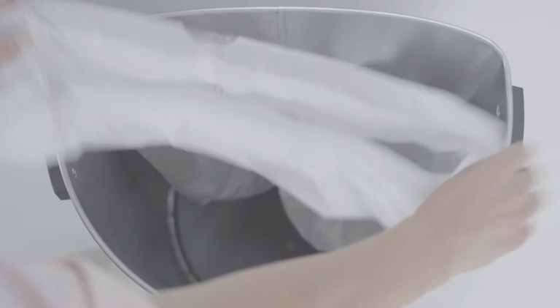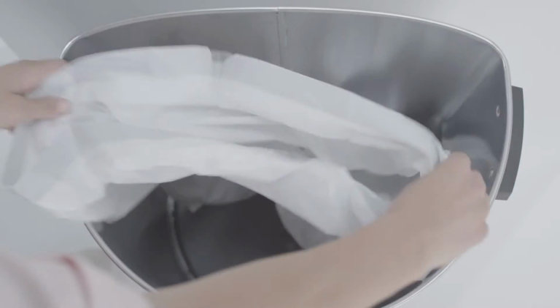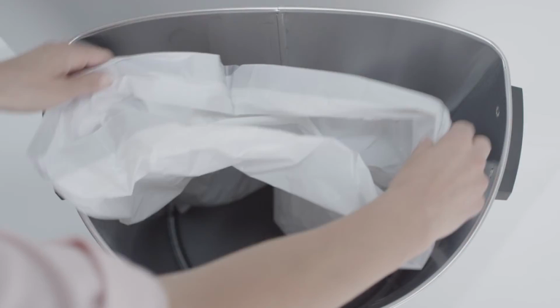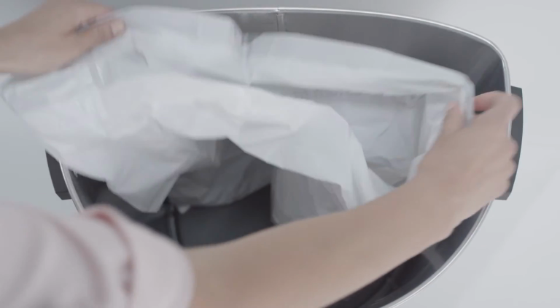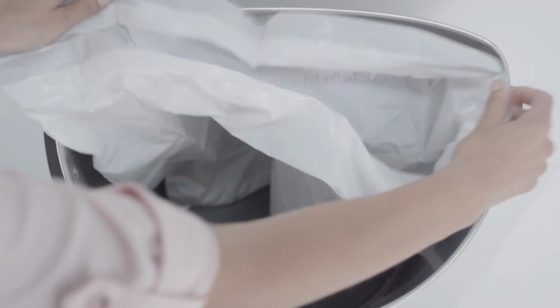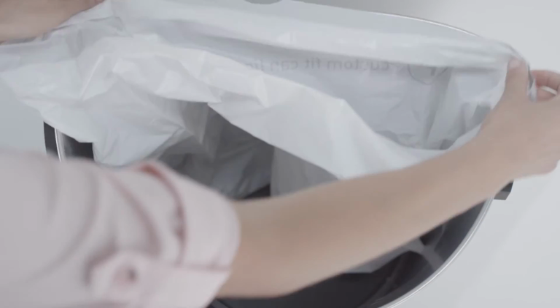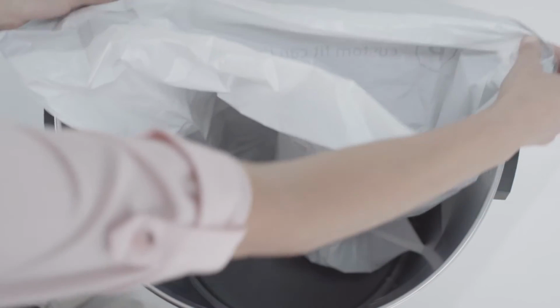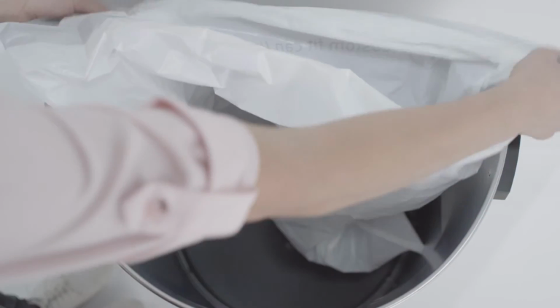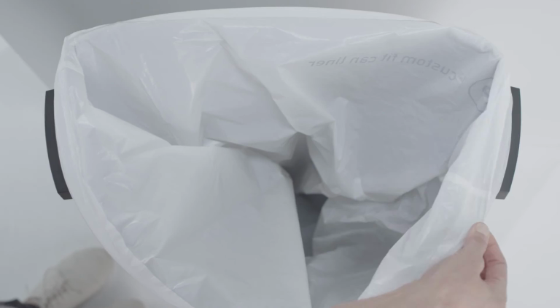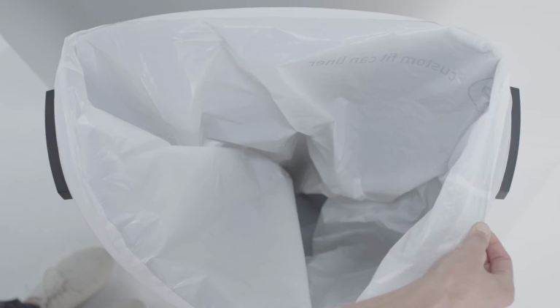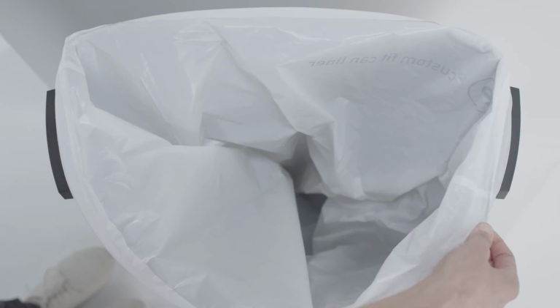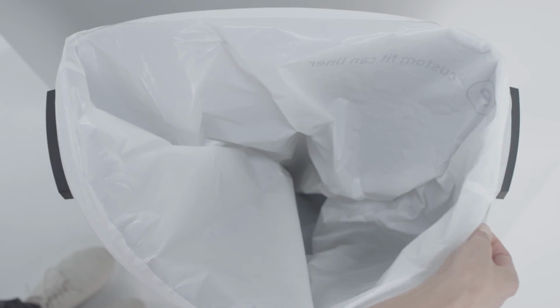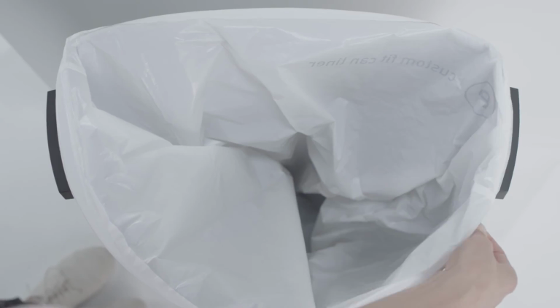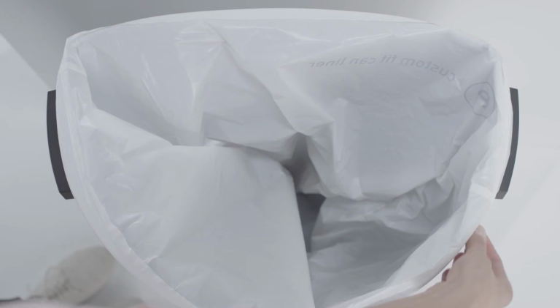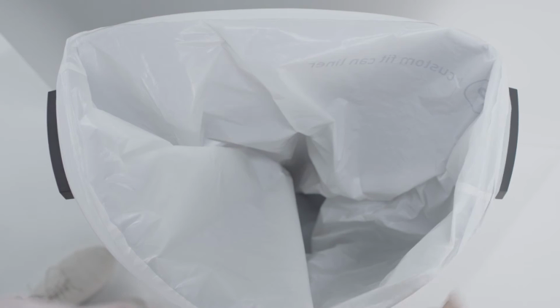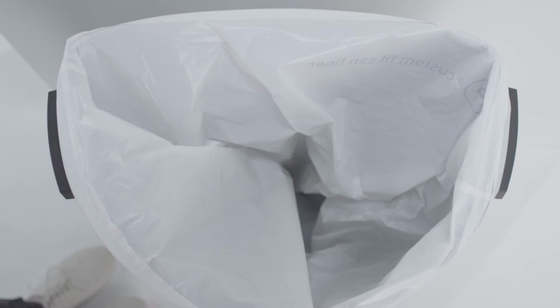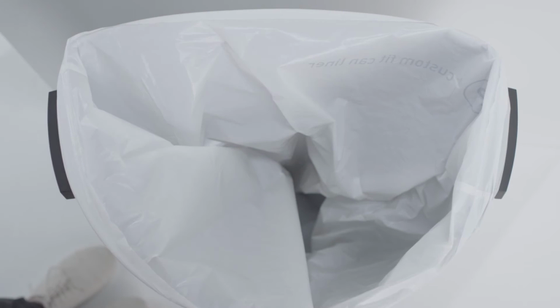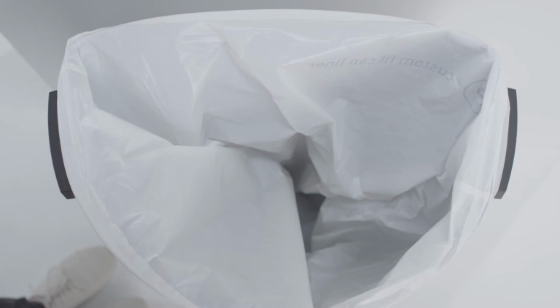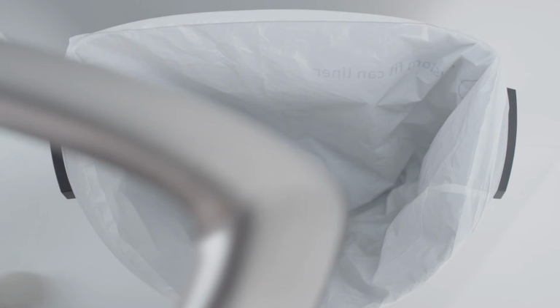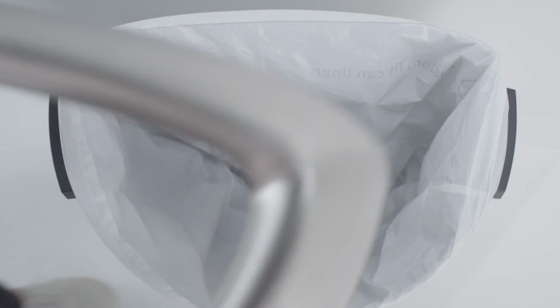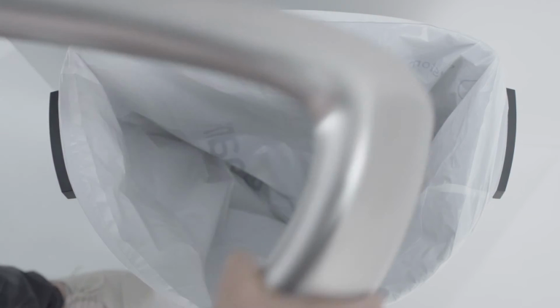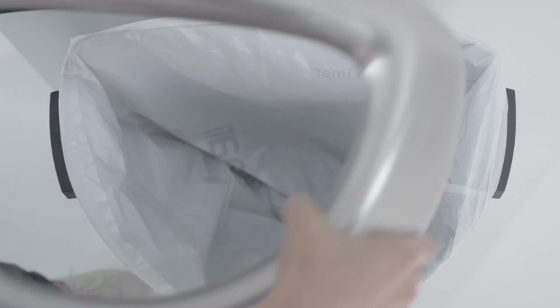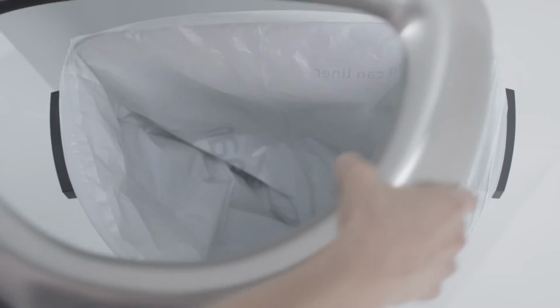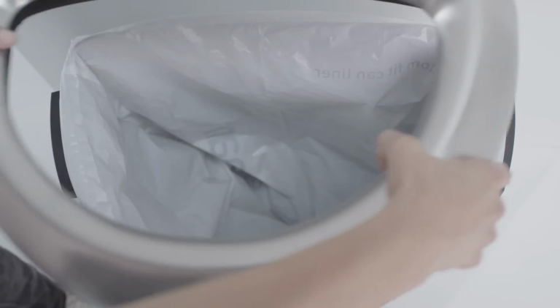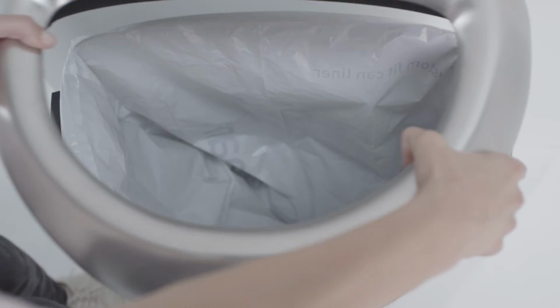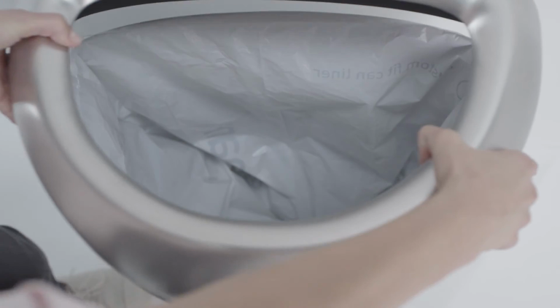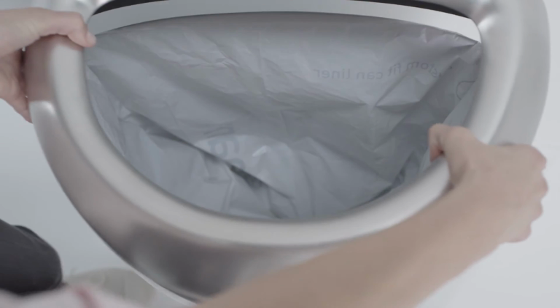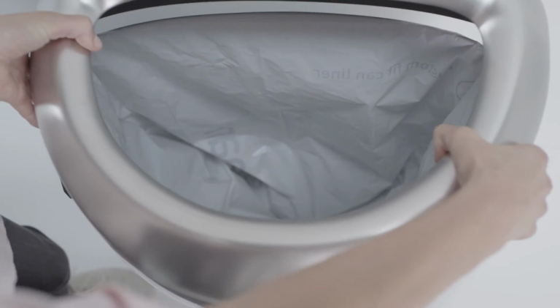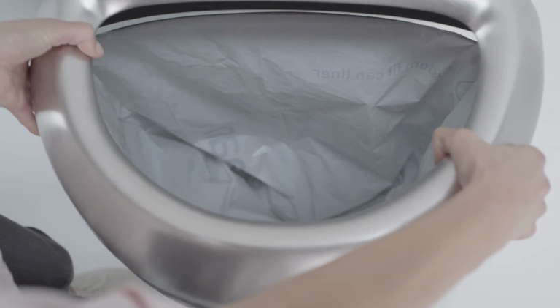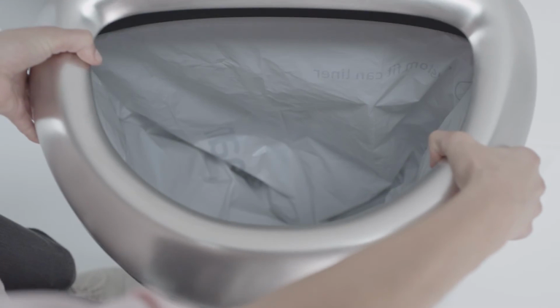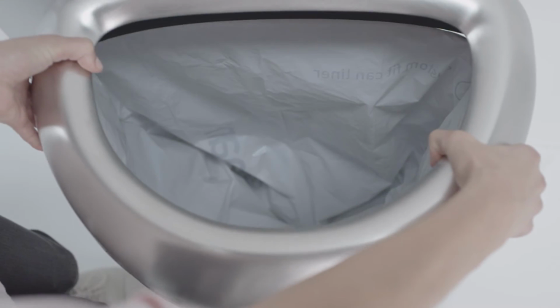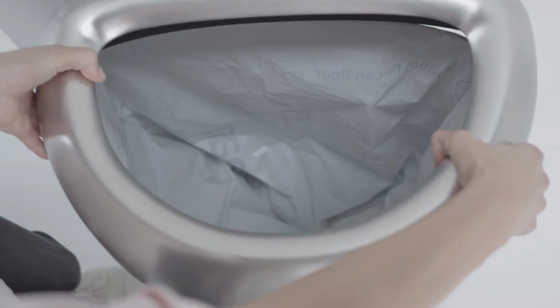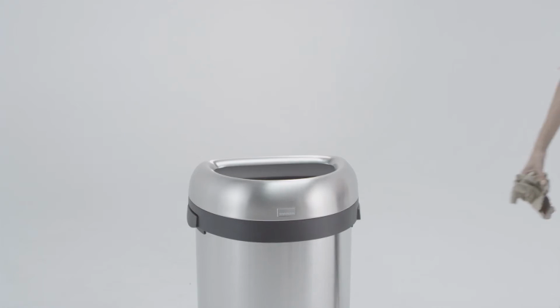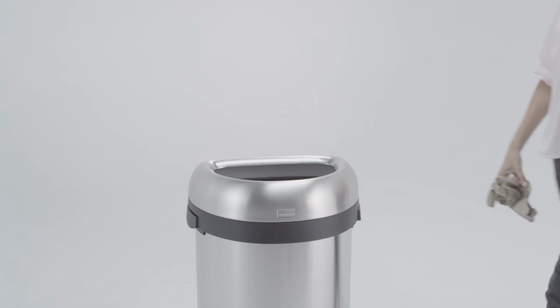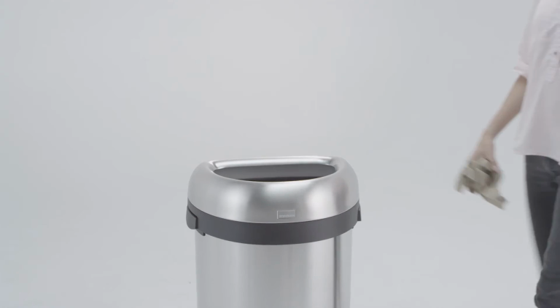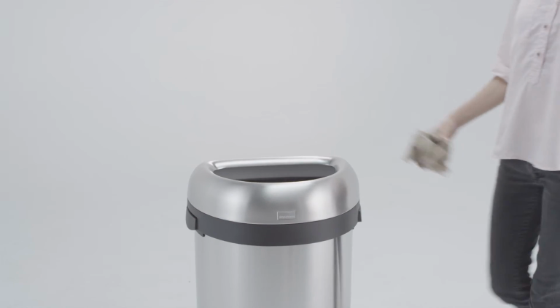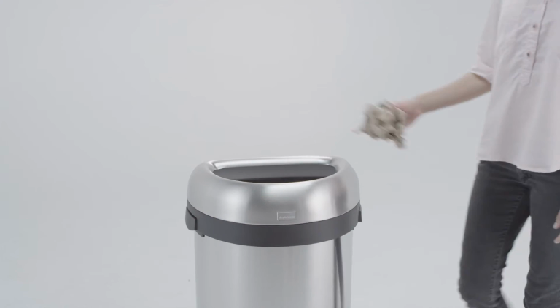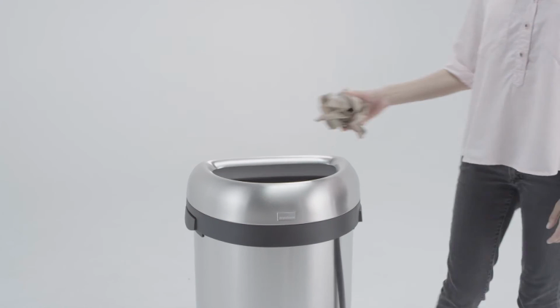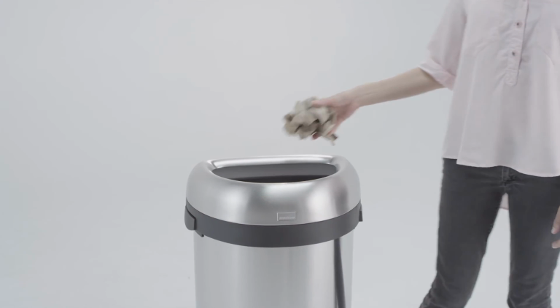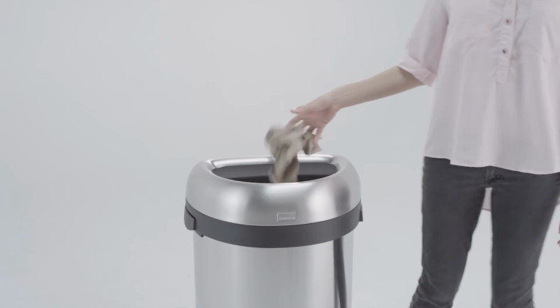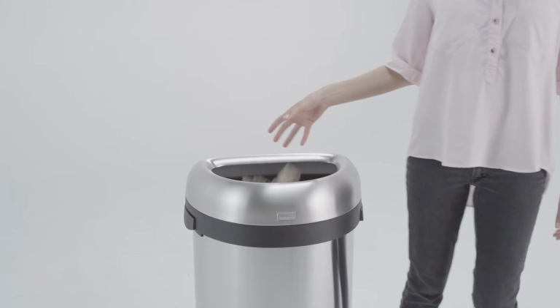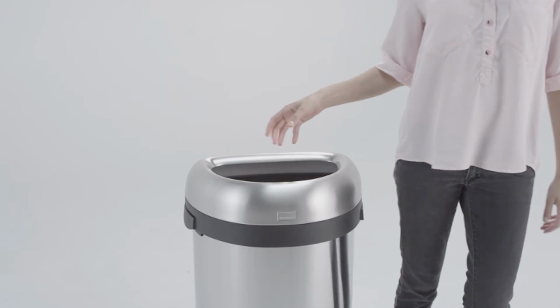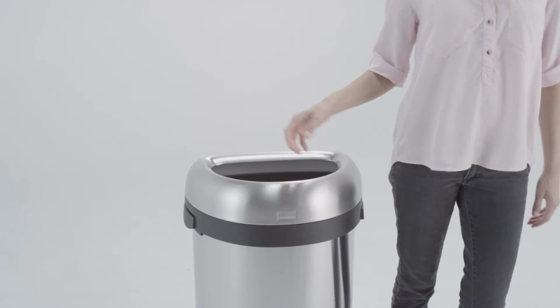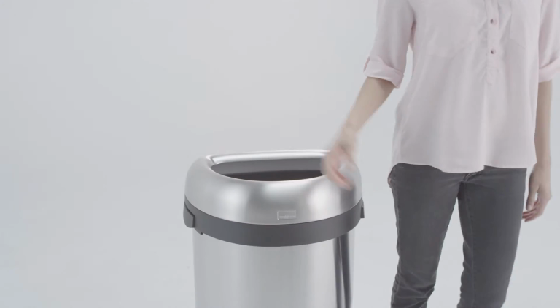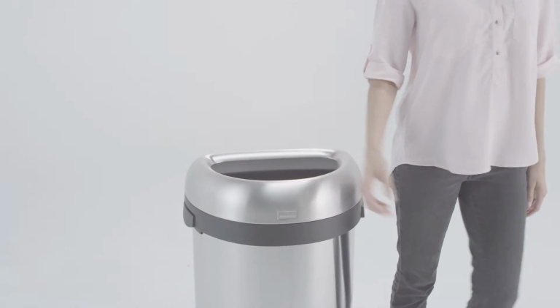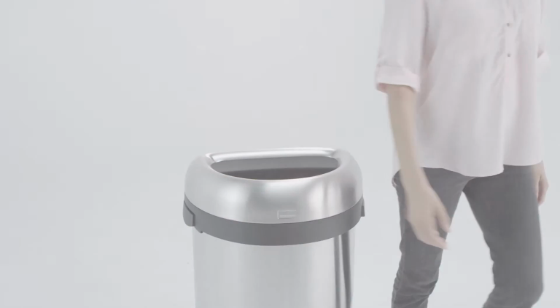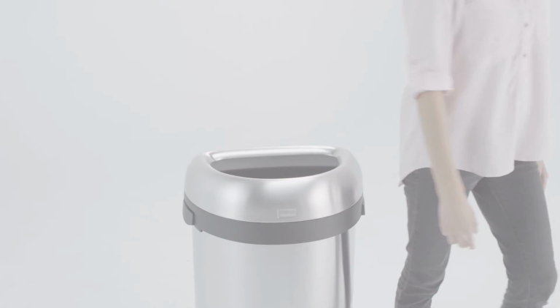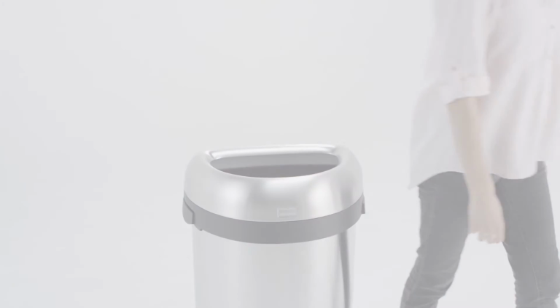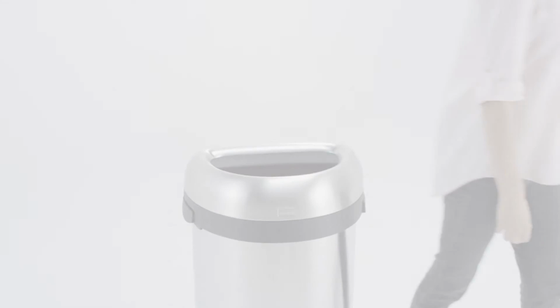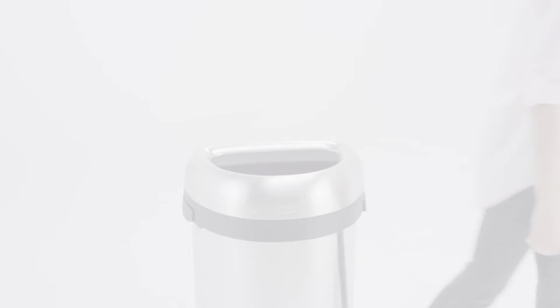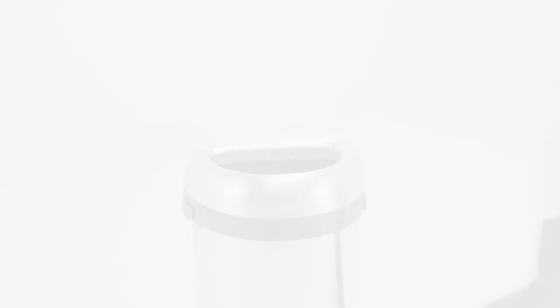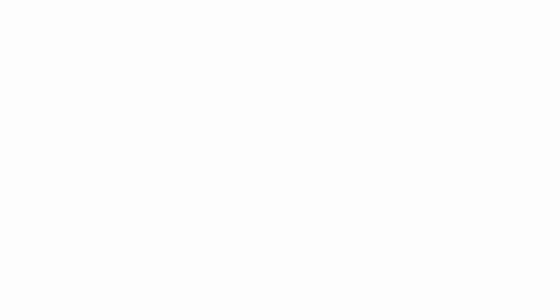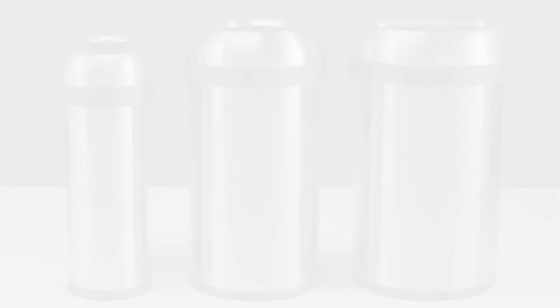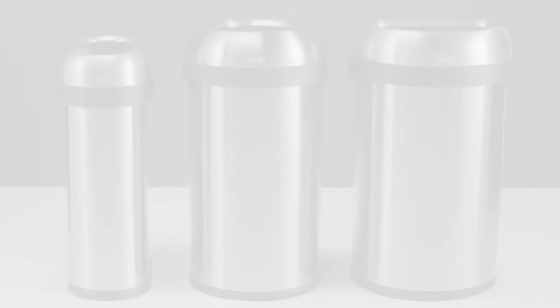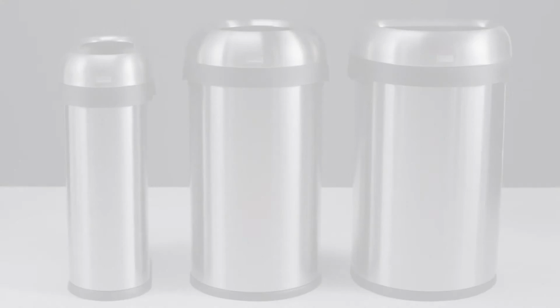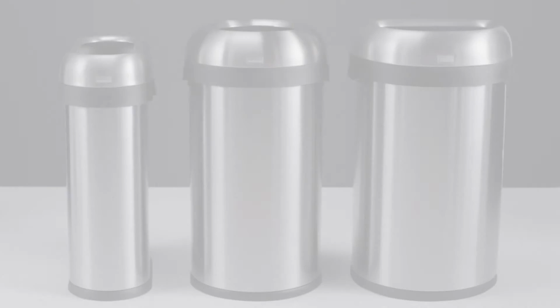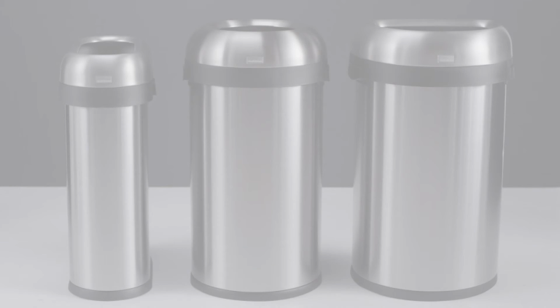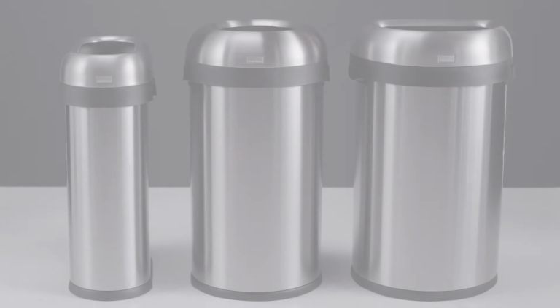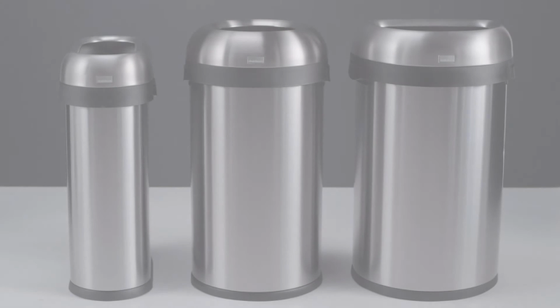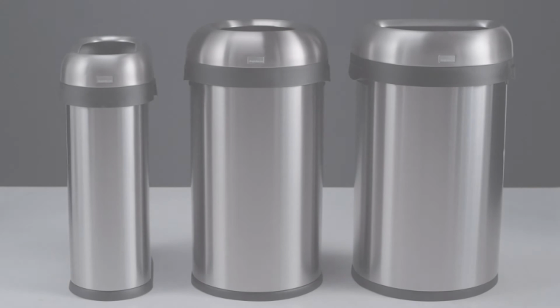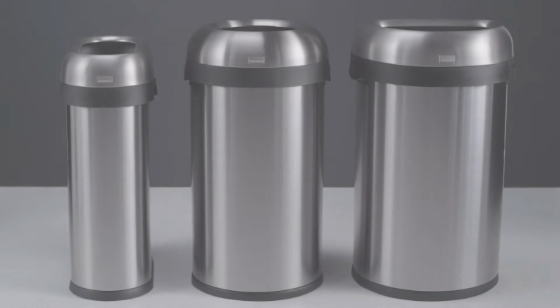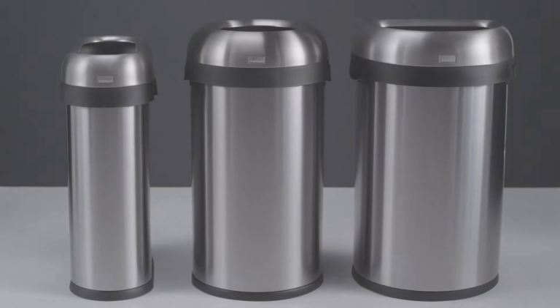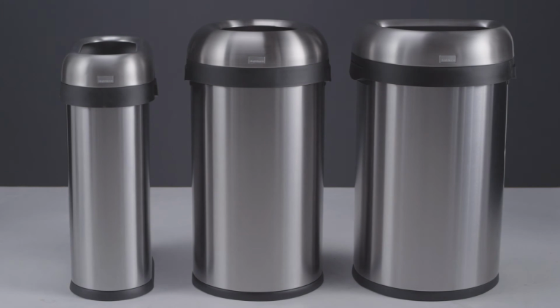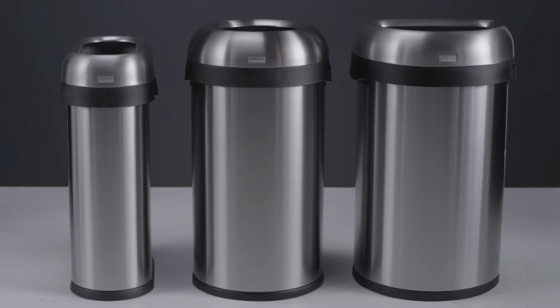Our custom fit Code P Liner fits this can perfectly. The open can is also available in a round or slim shape.